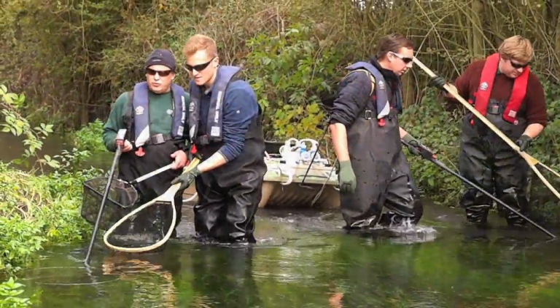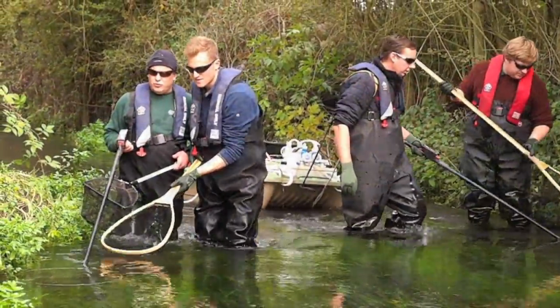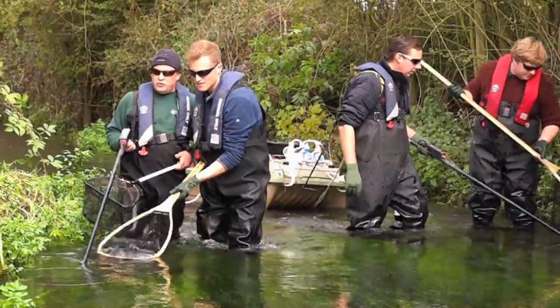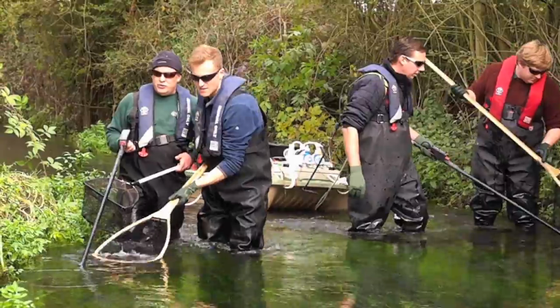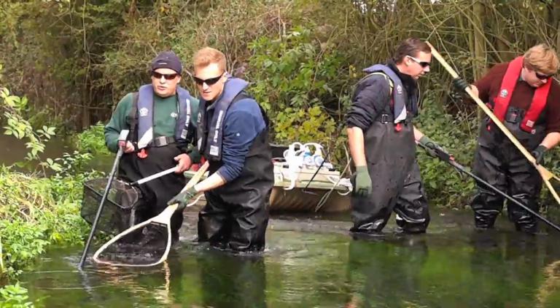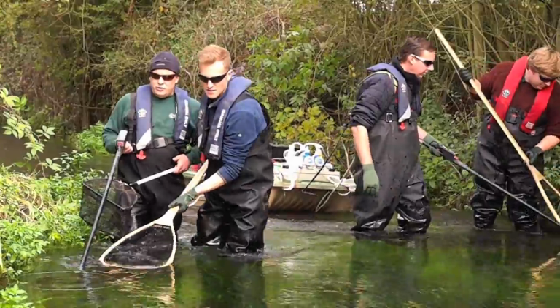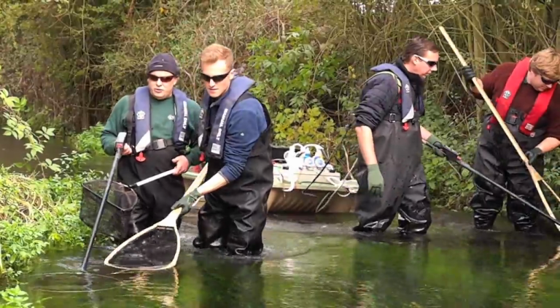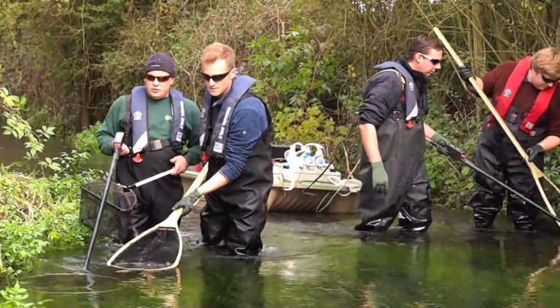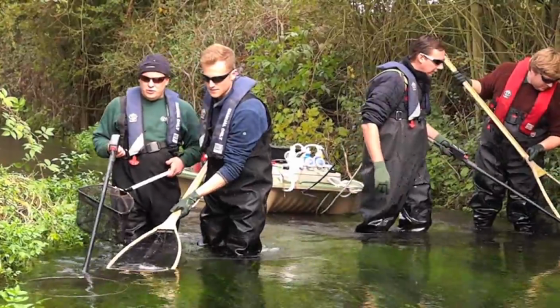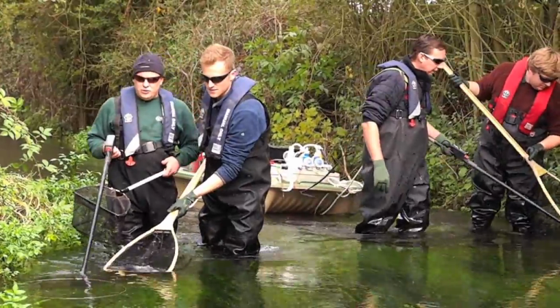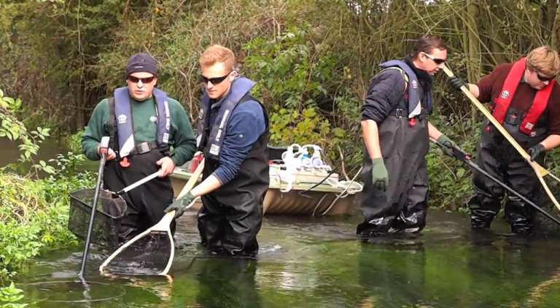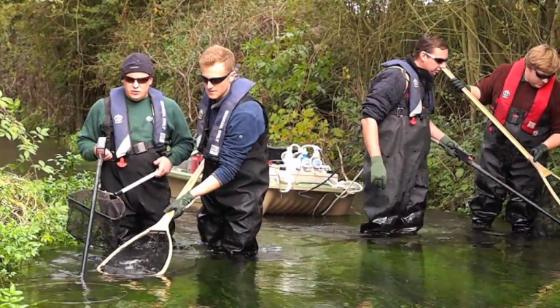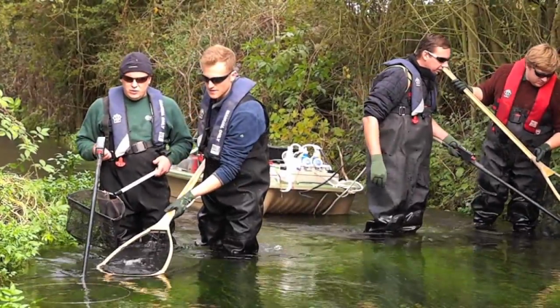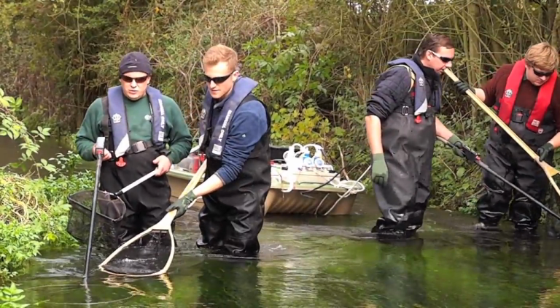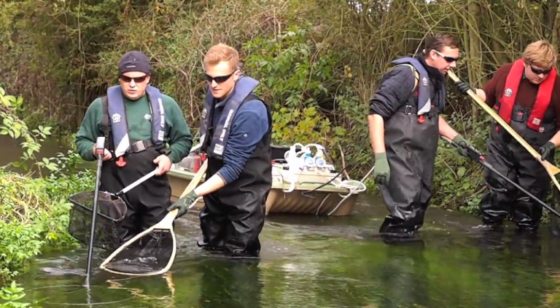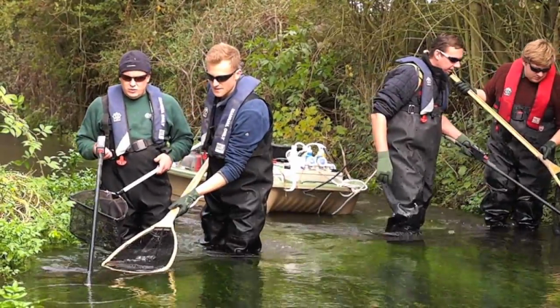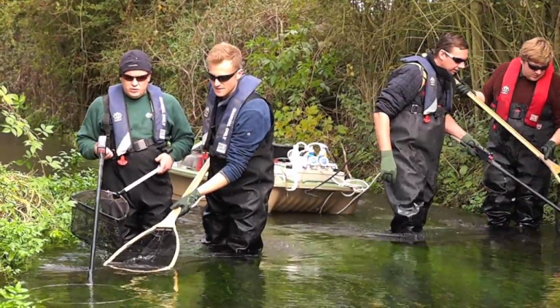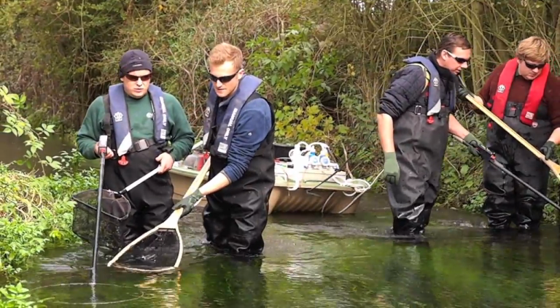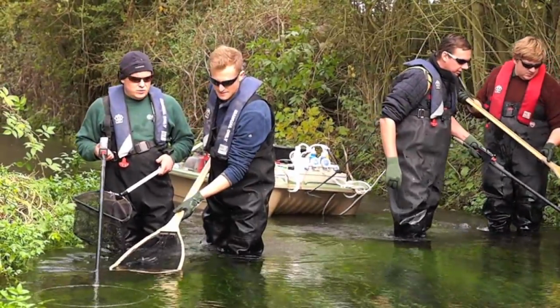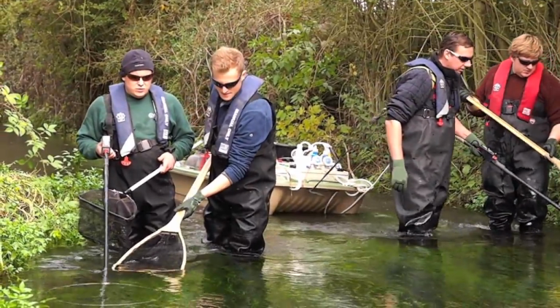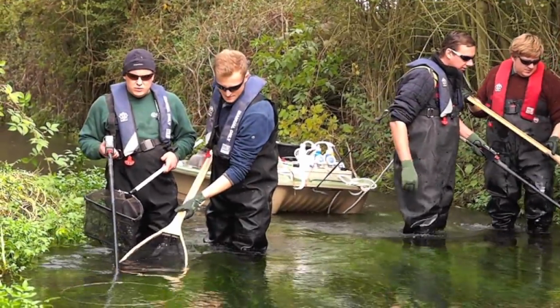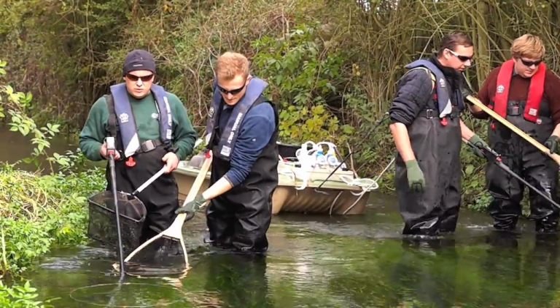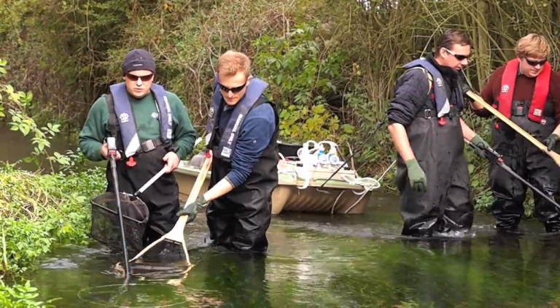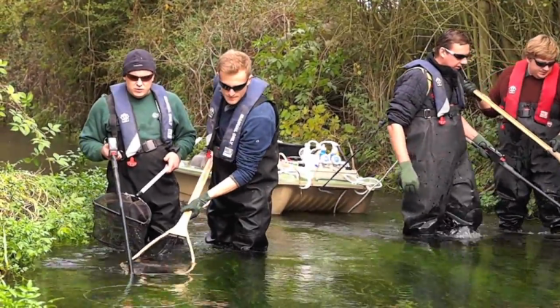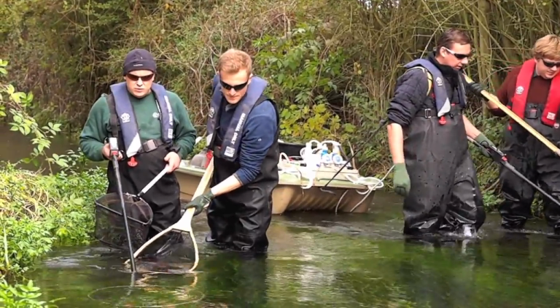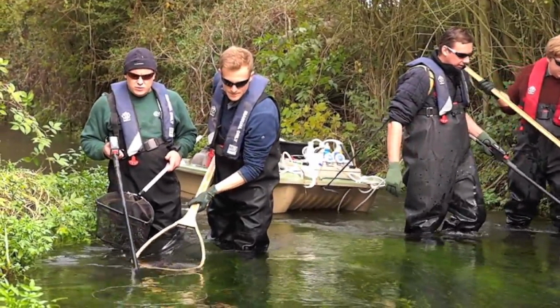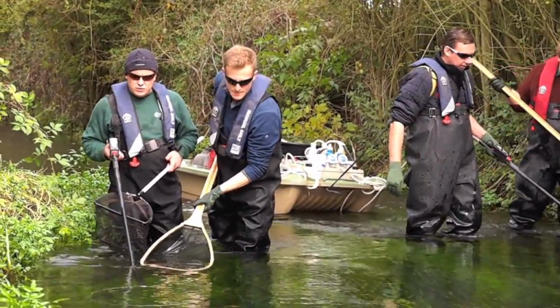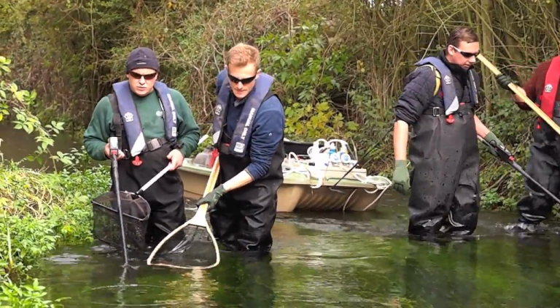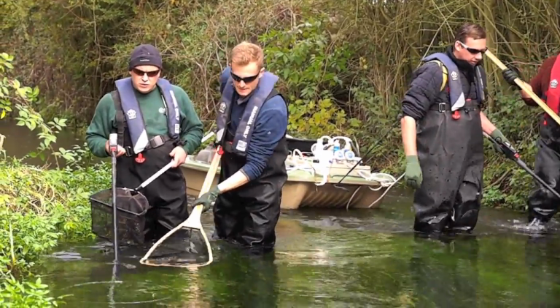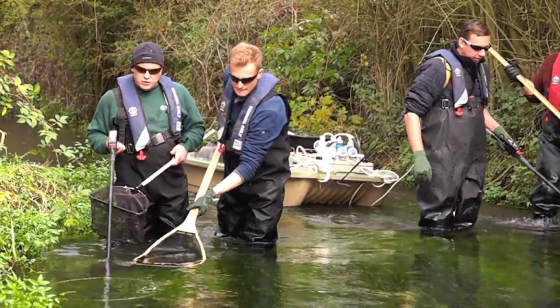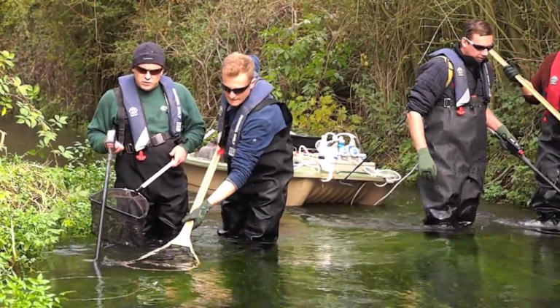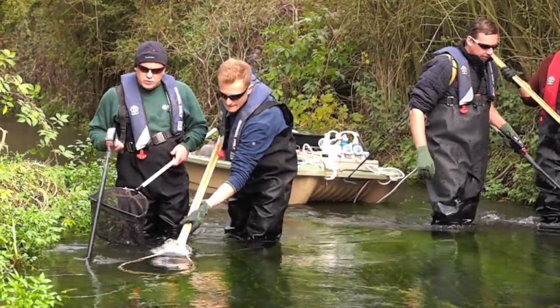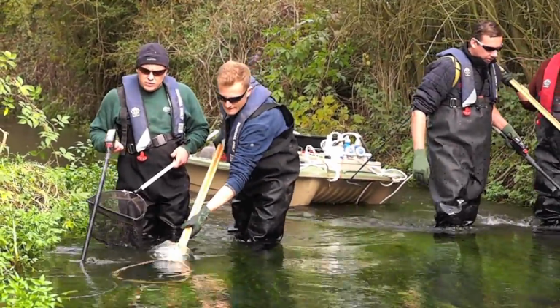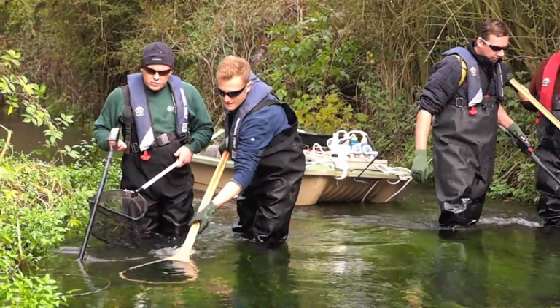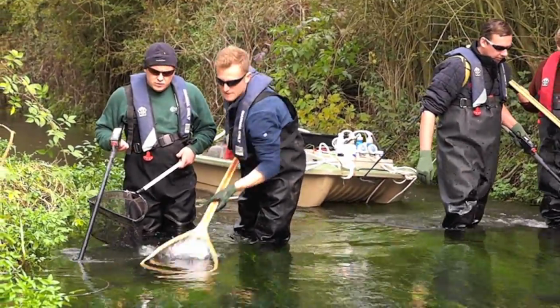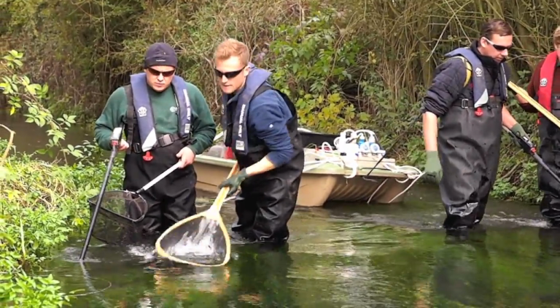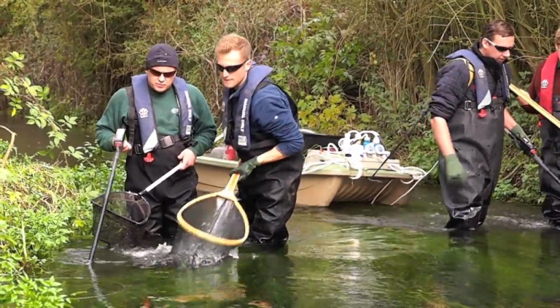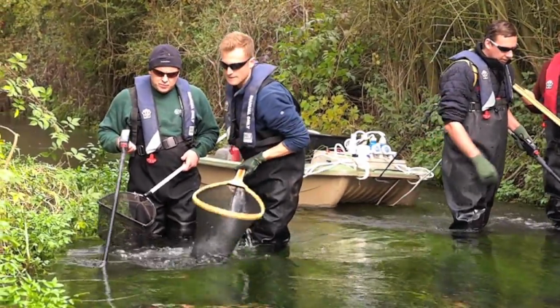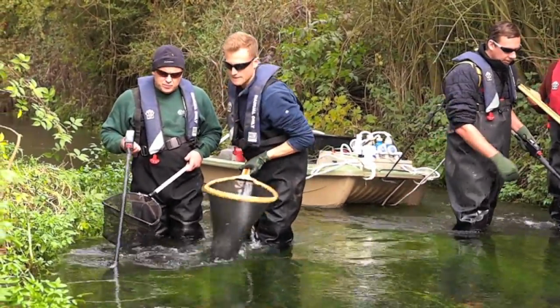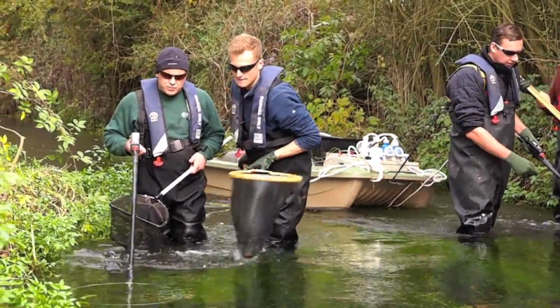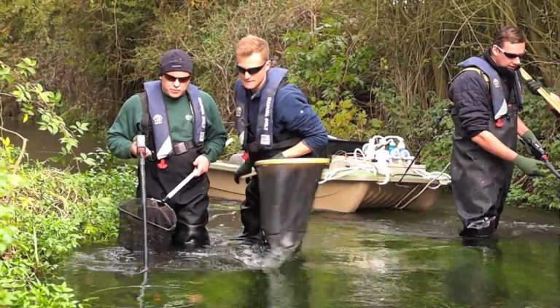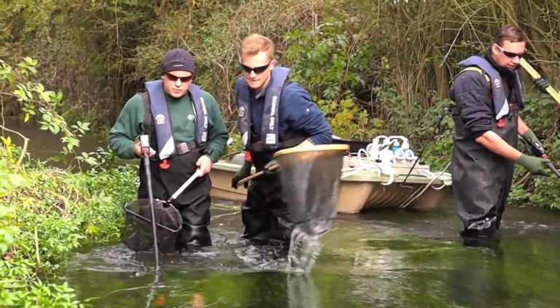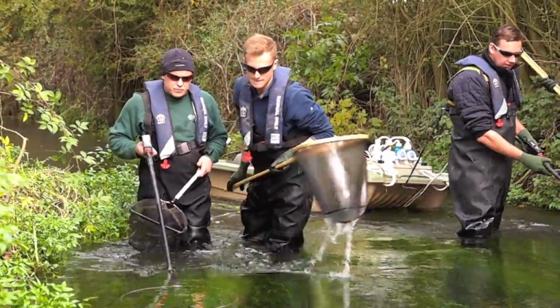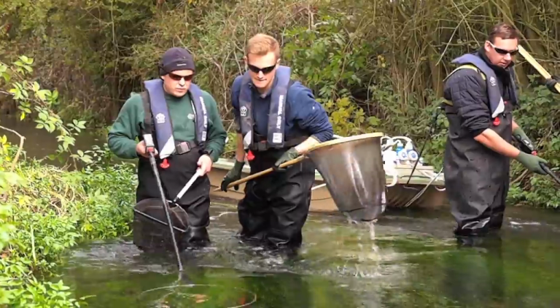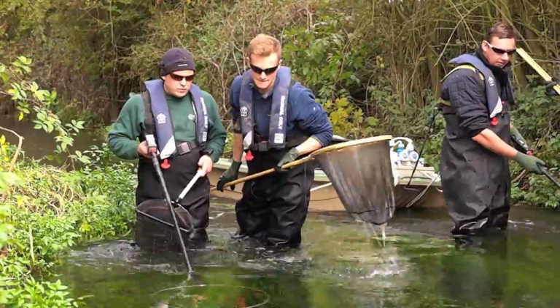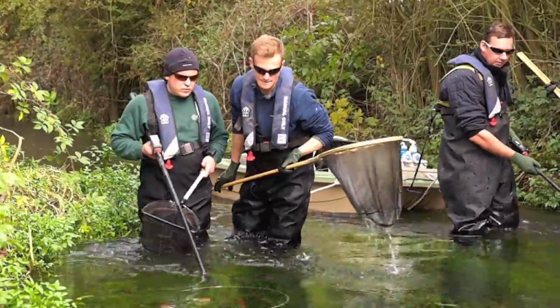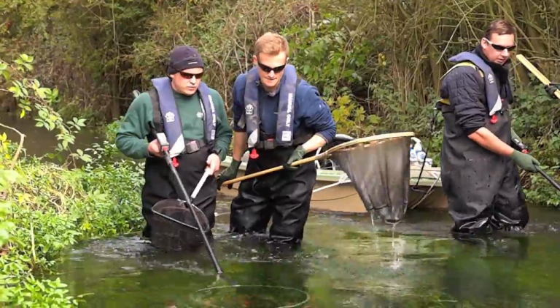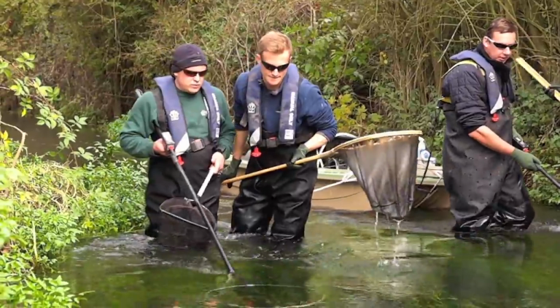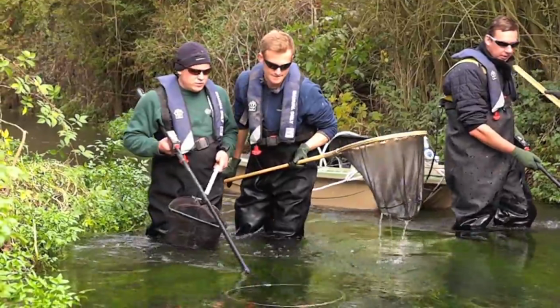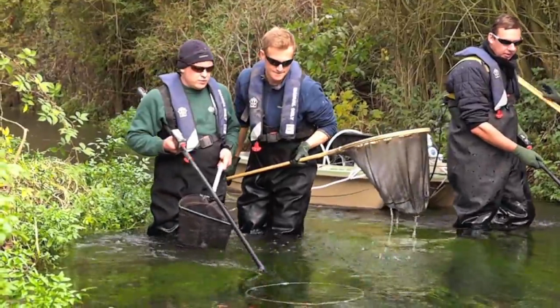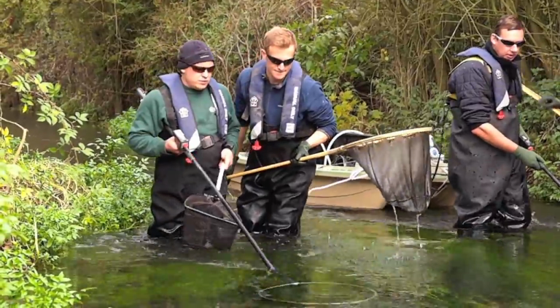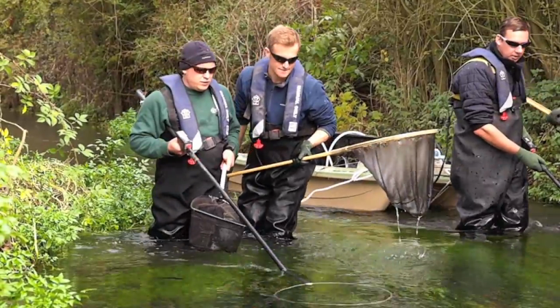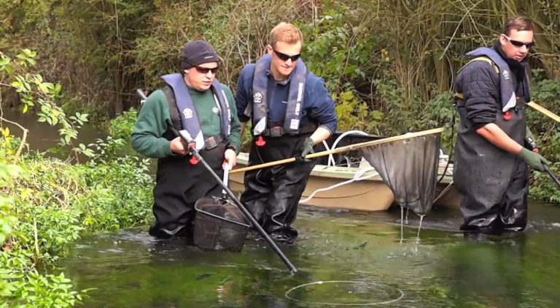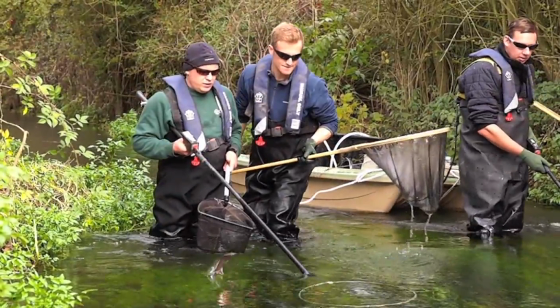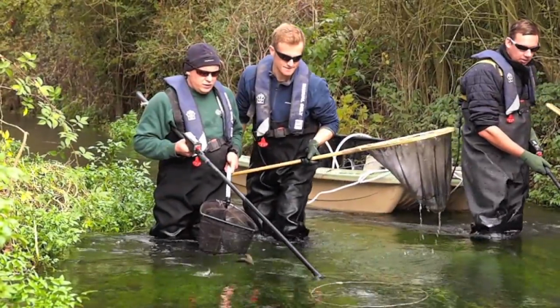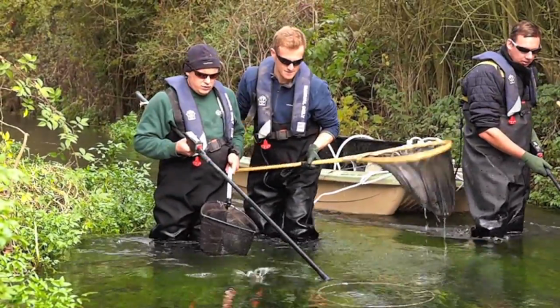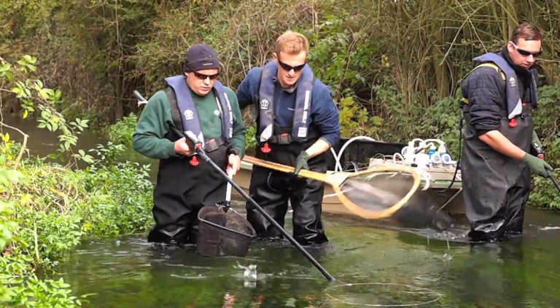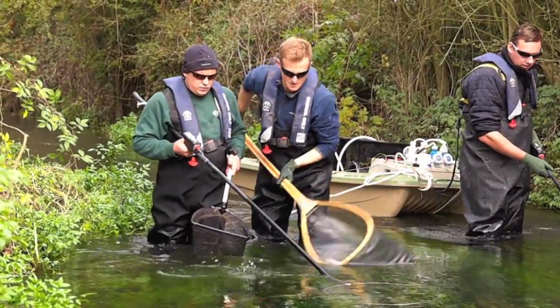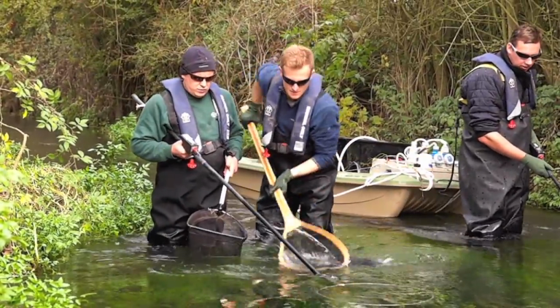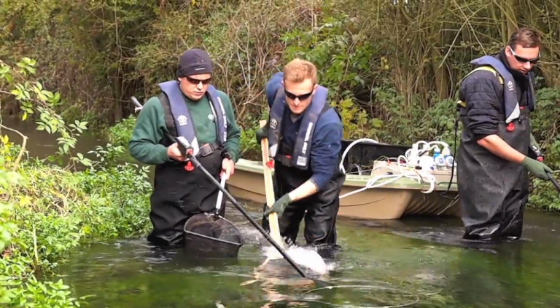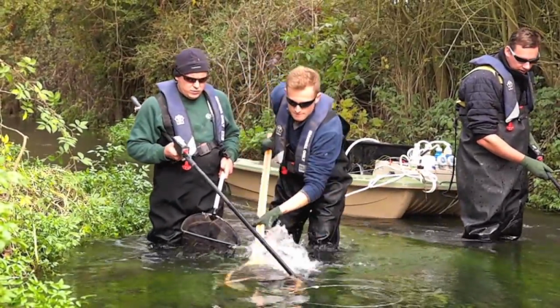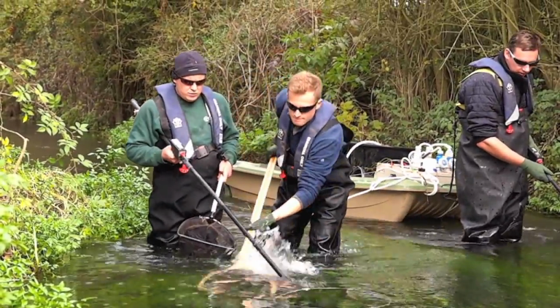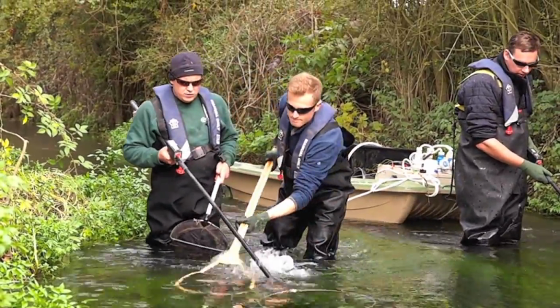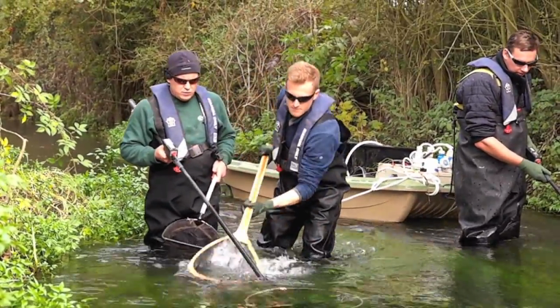Results are encouraging. There are a lot of brown trout, but also species rarely seen by the public.